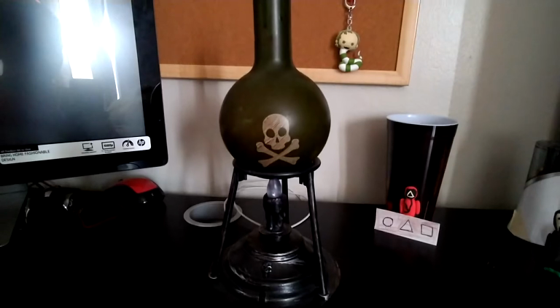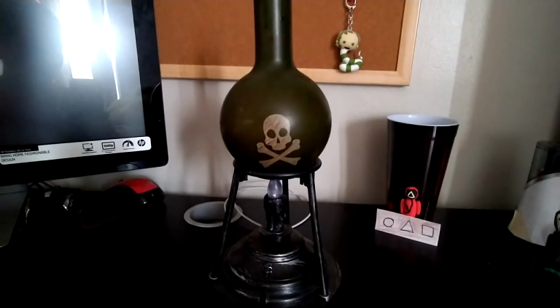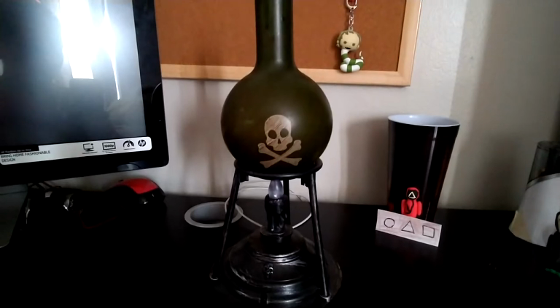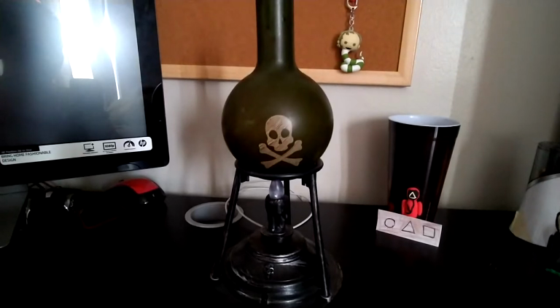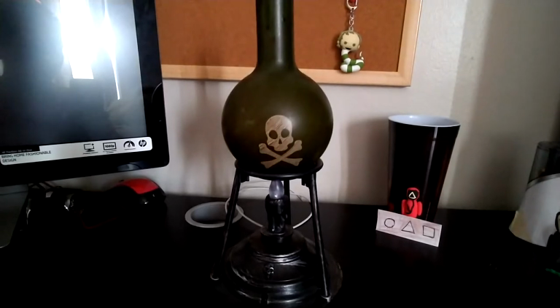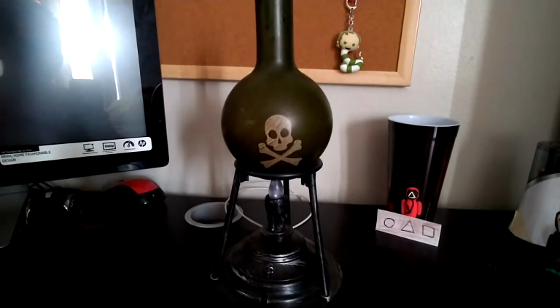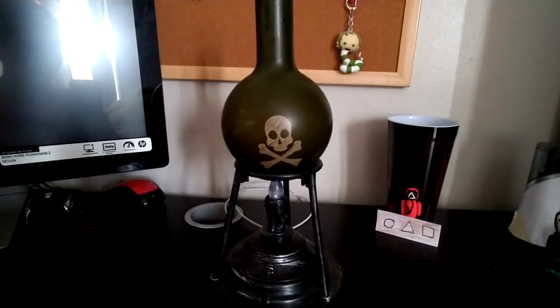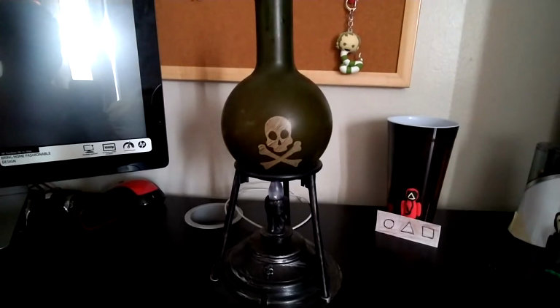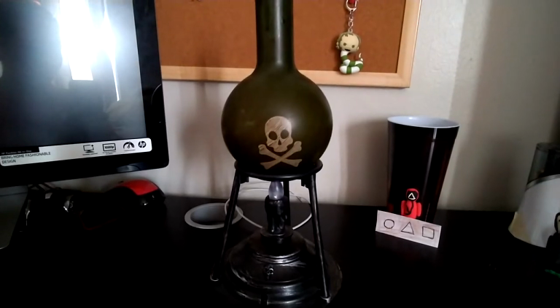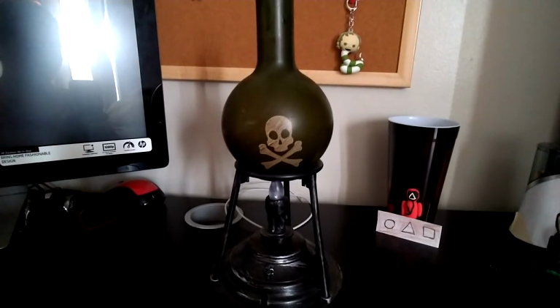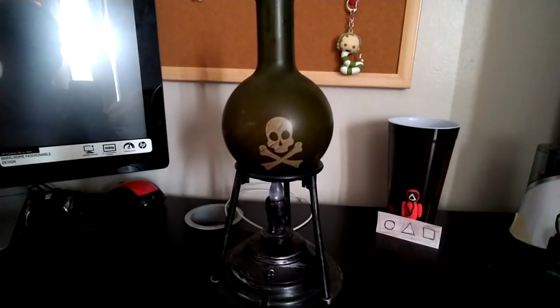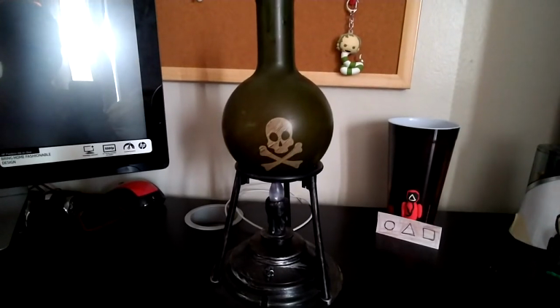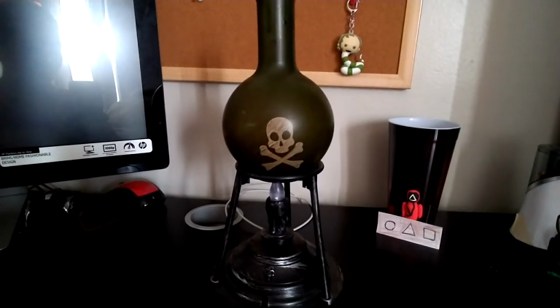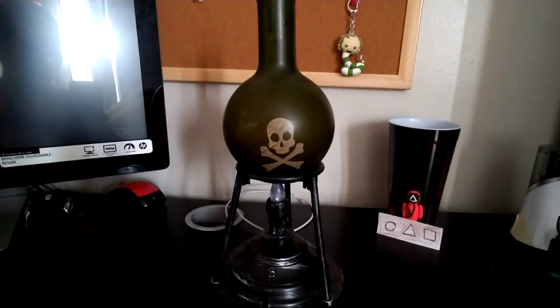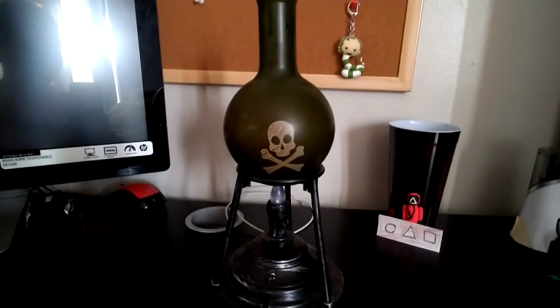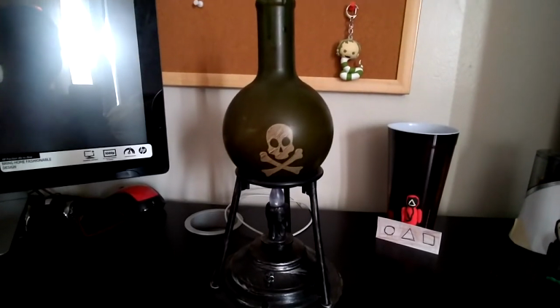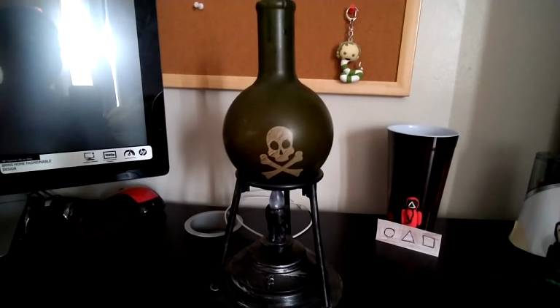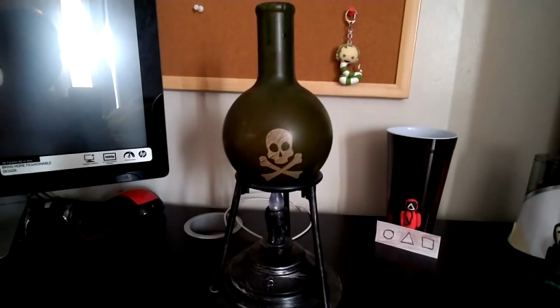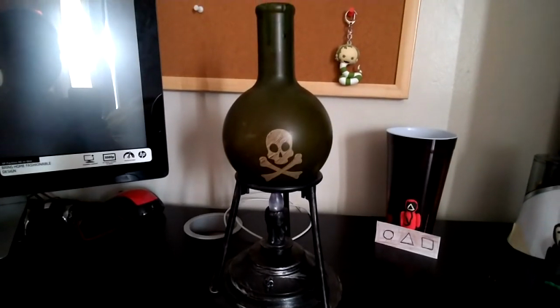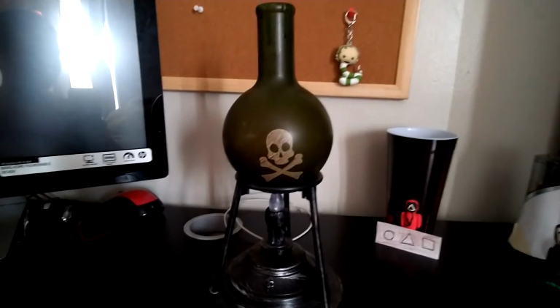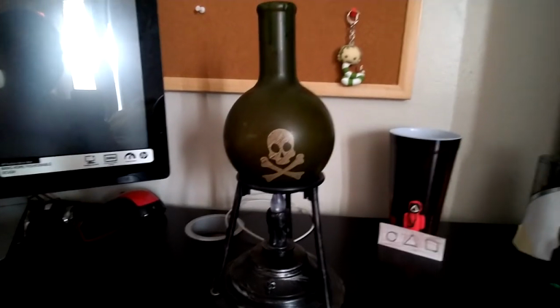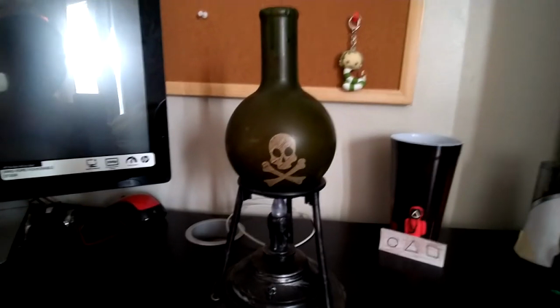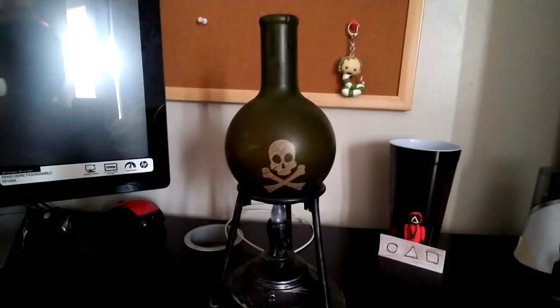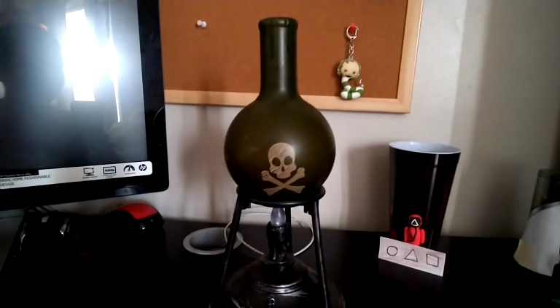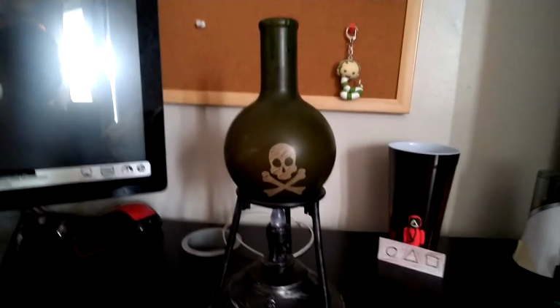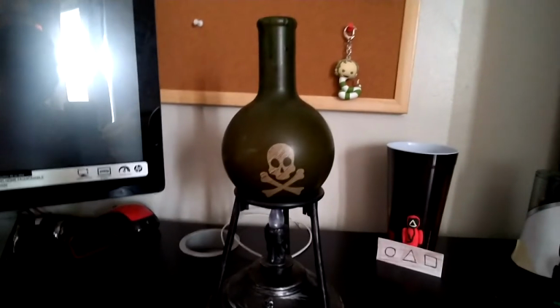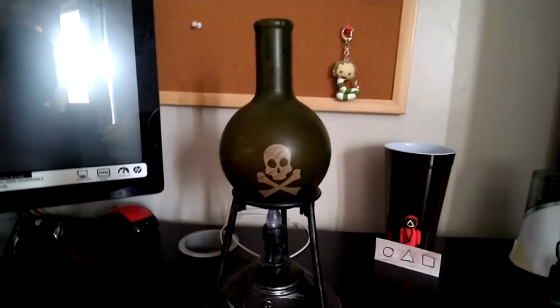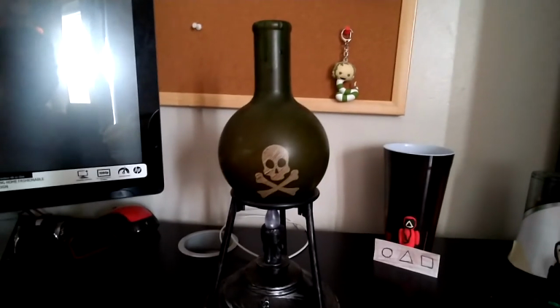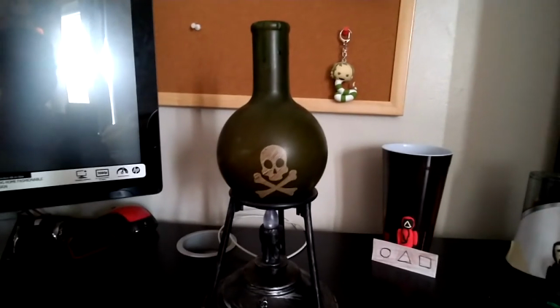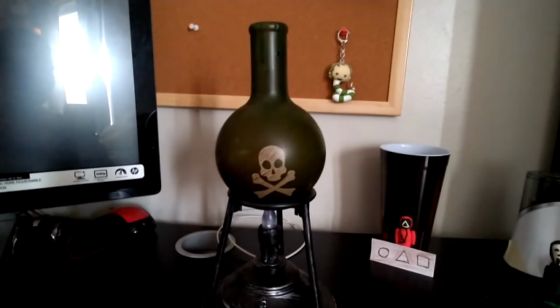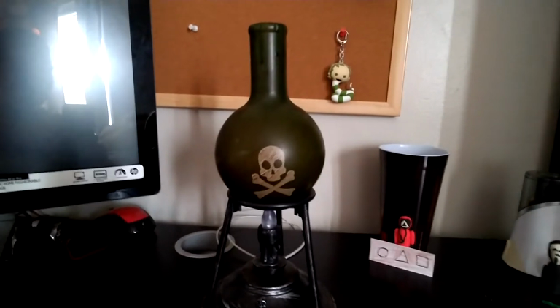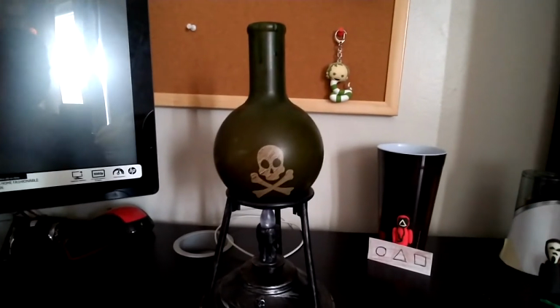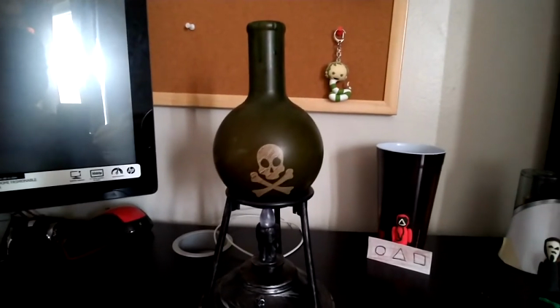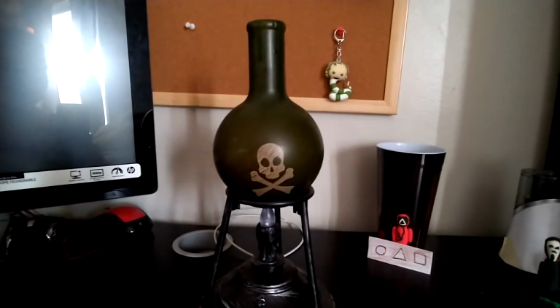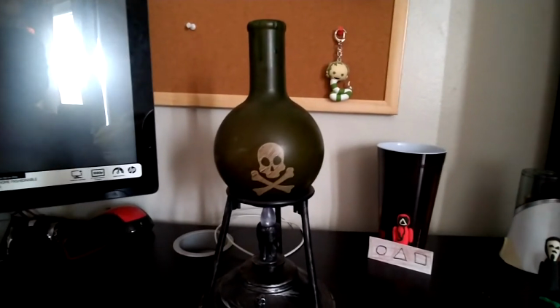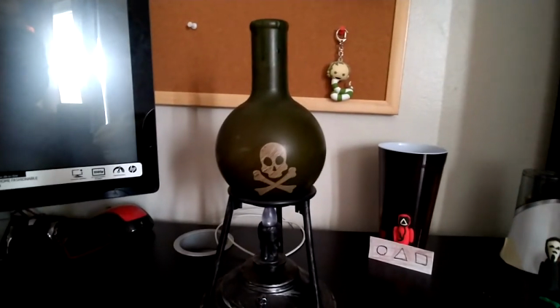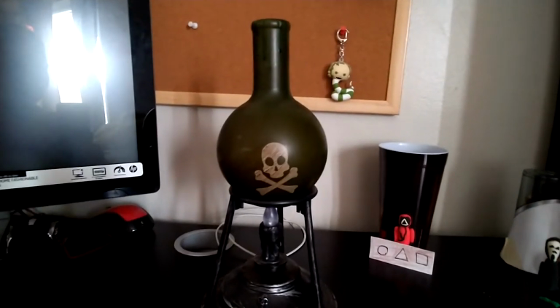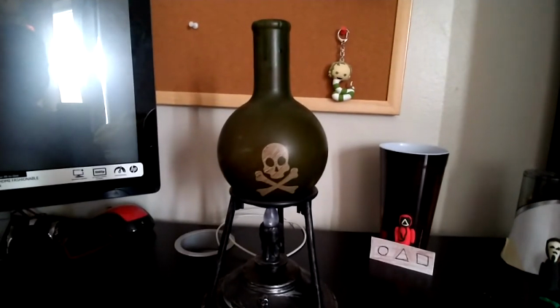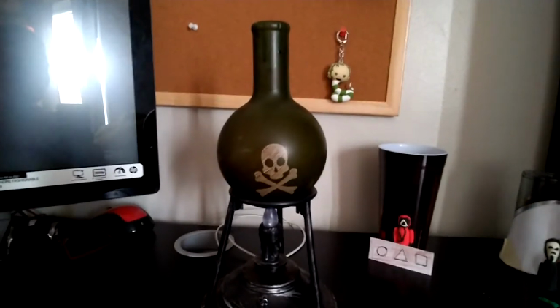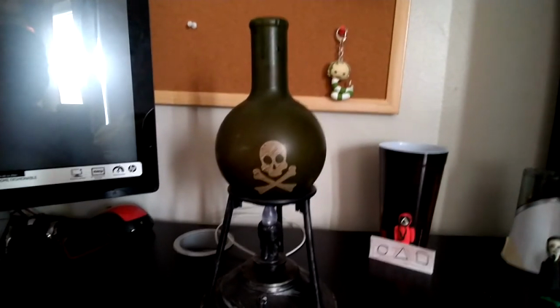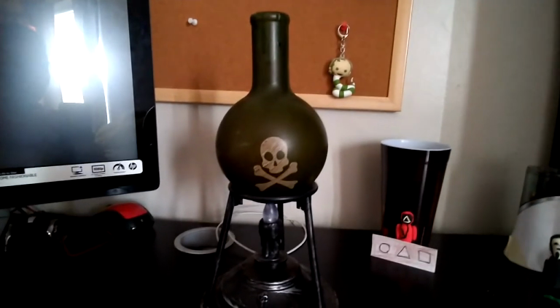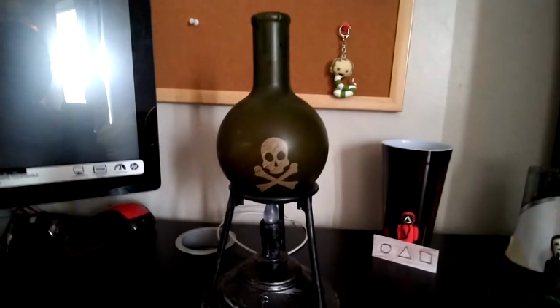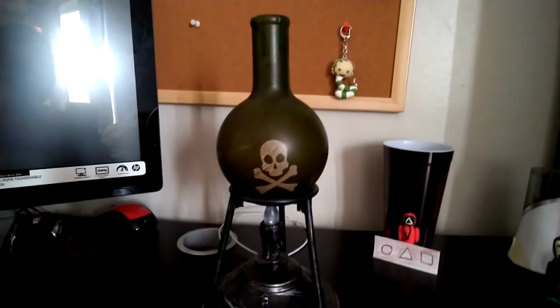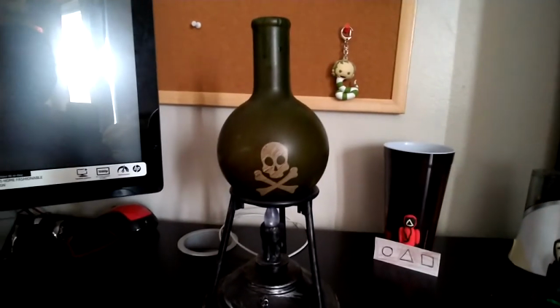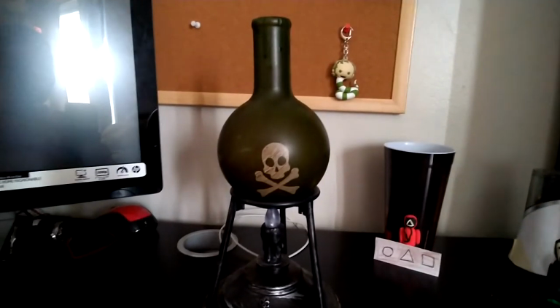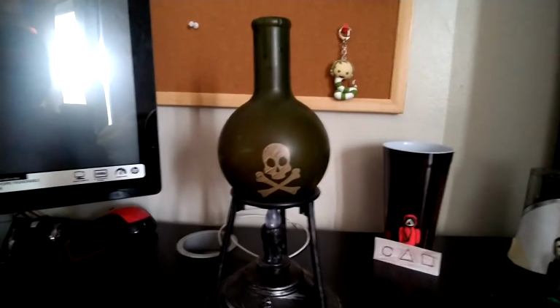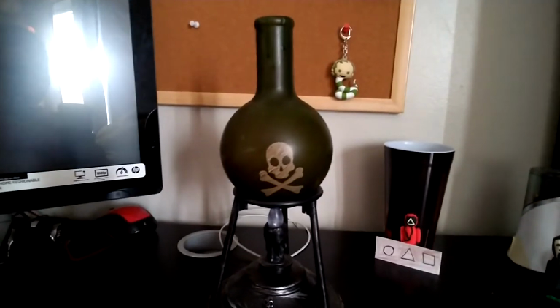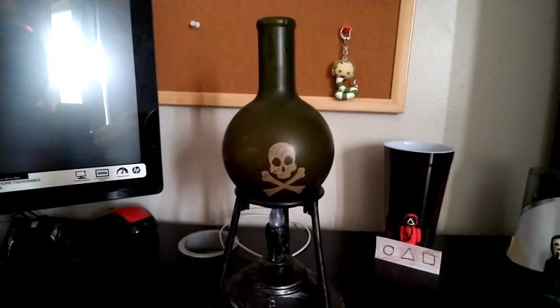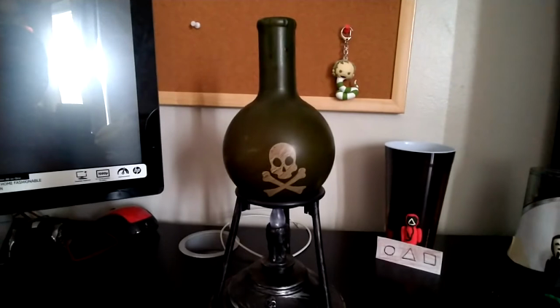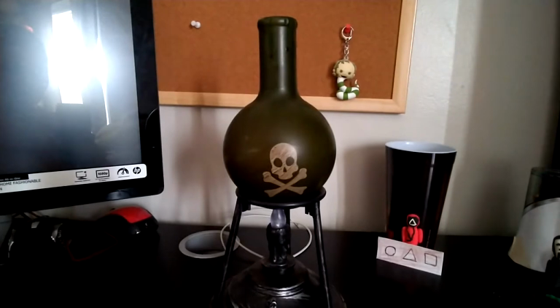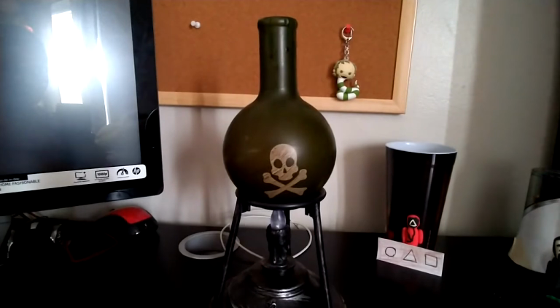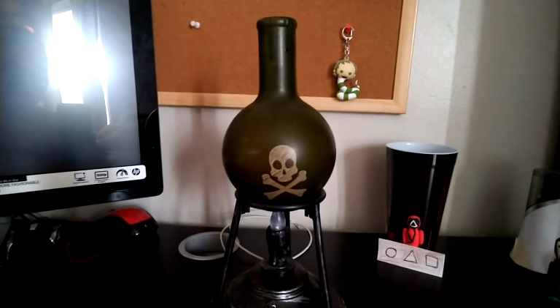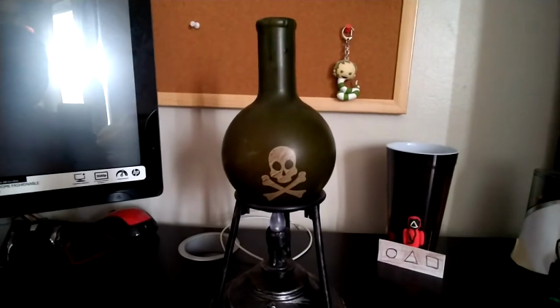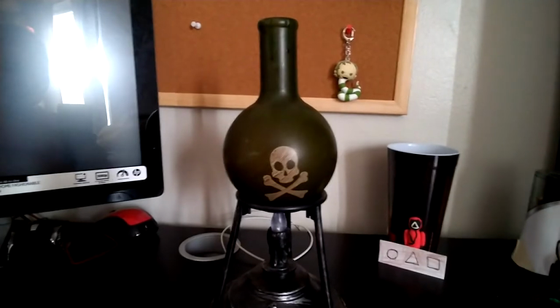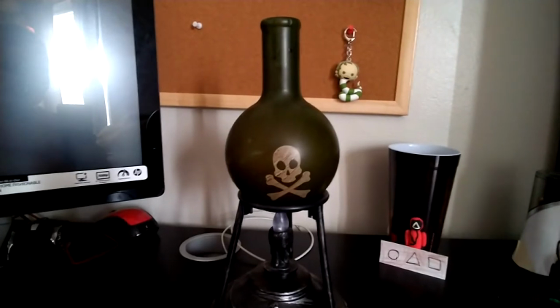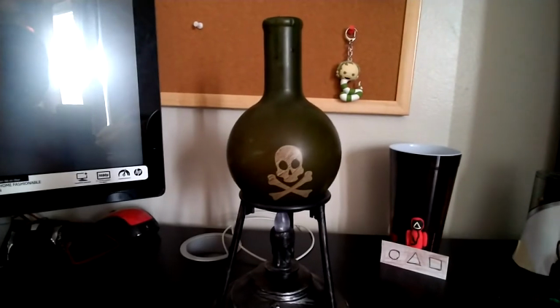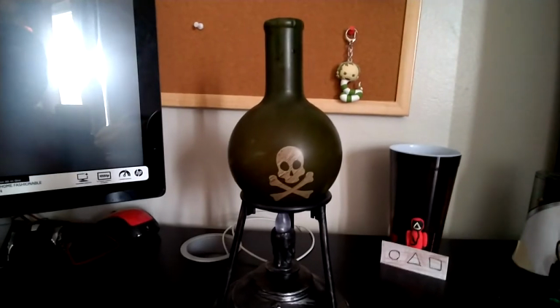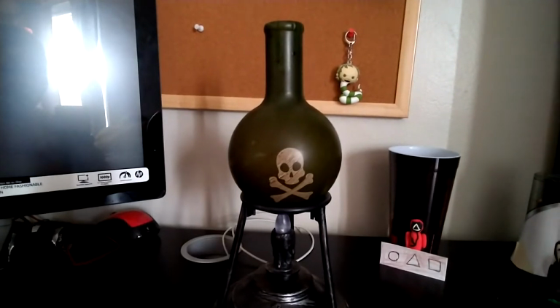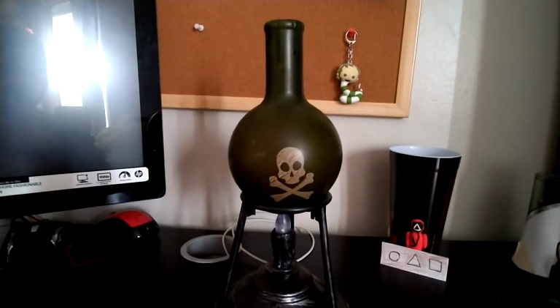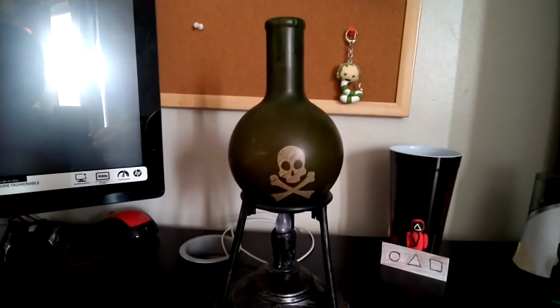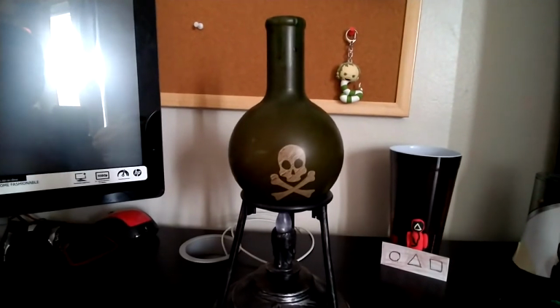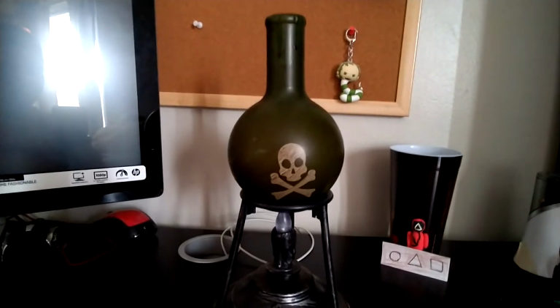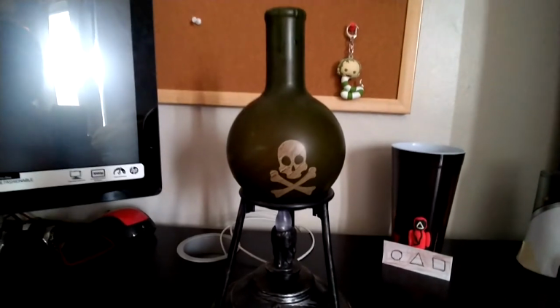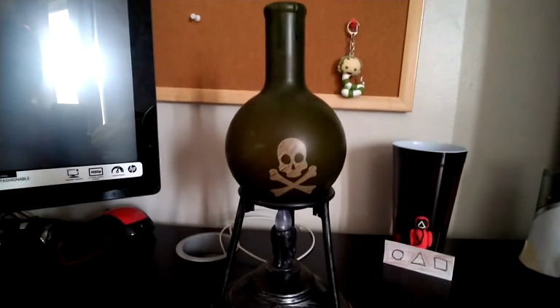For Everything Horror, this is TheHorrorKid here, and today we're doing a review on my animated Jemmy Lab Beaker.